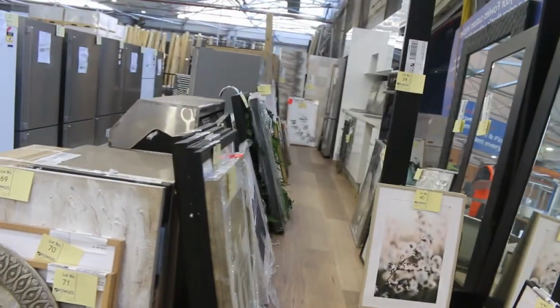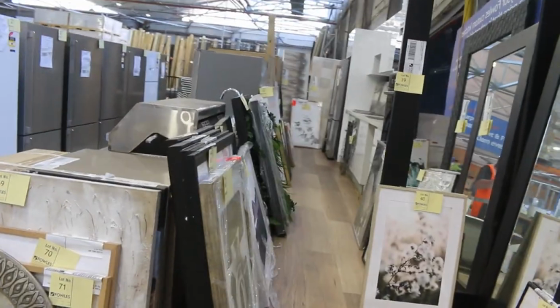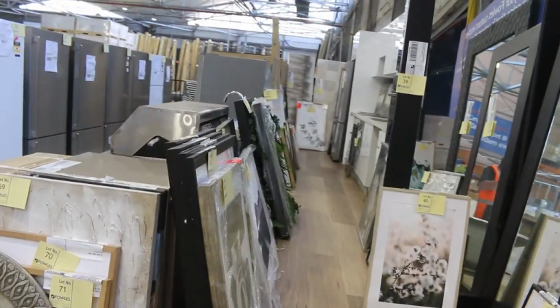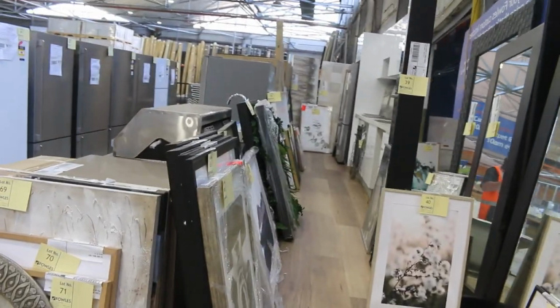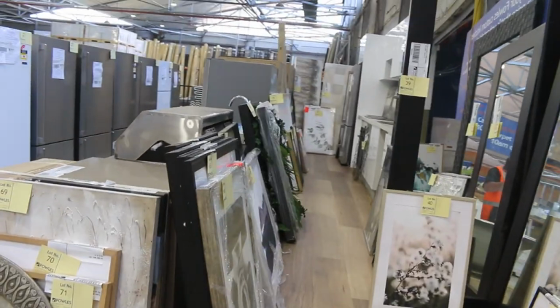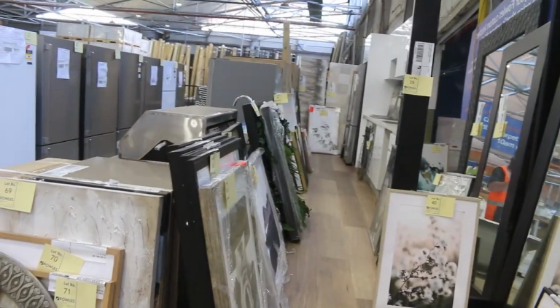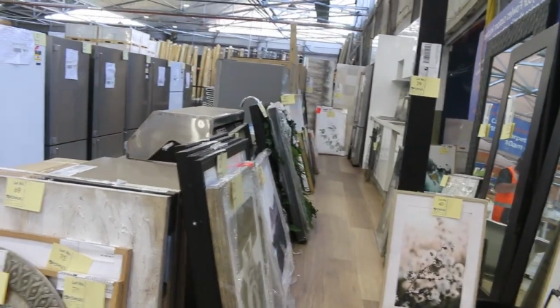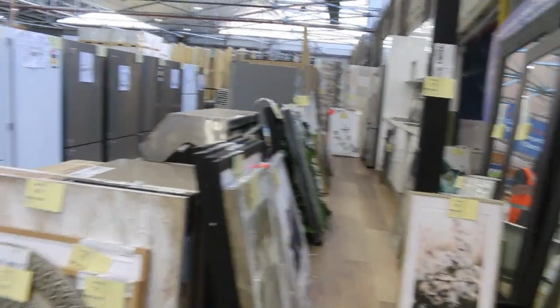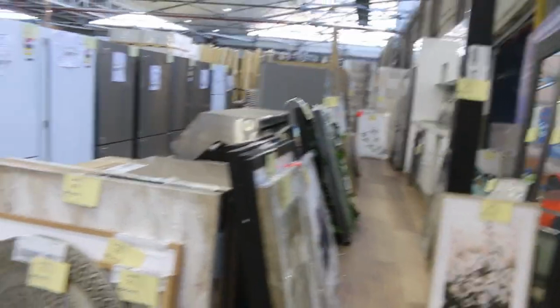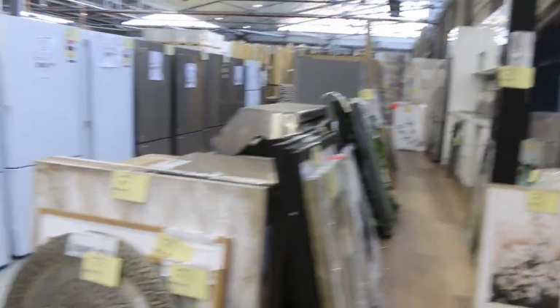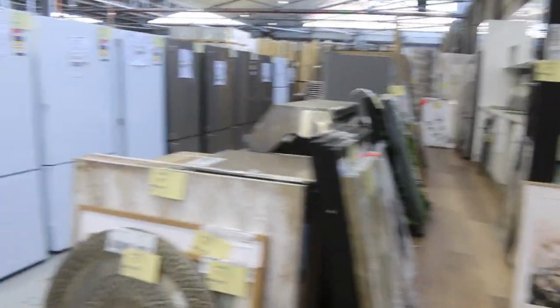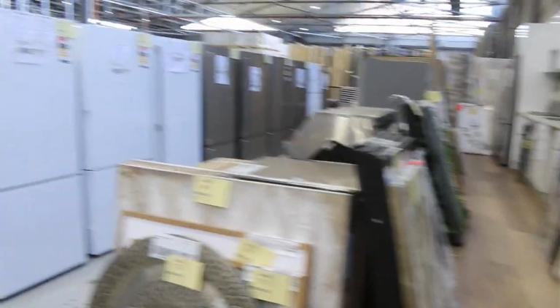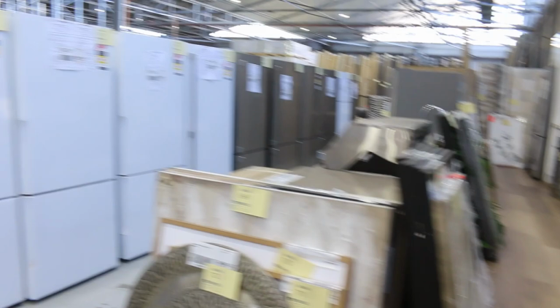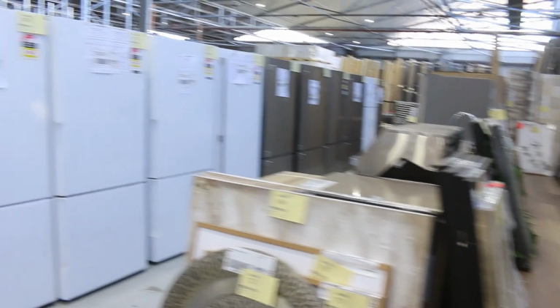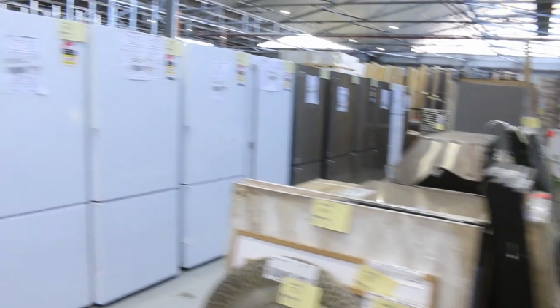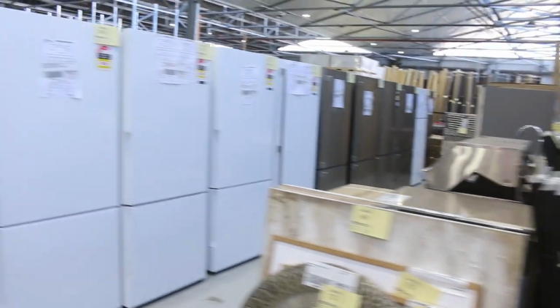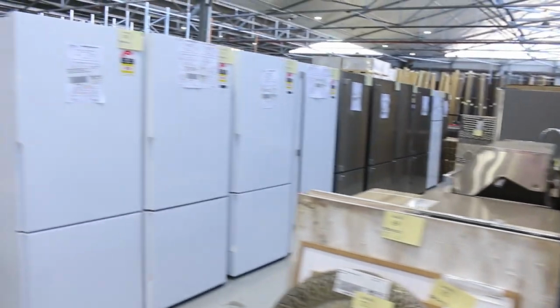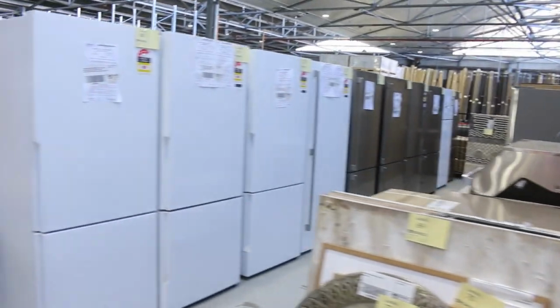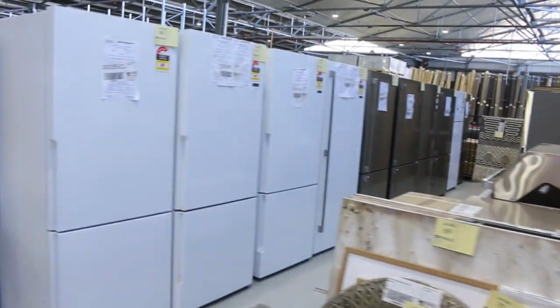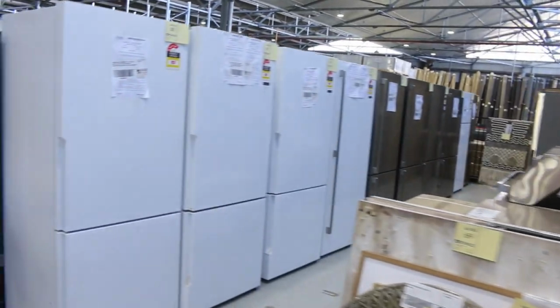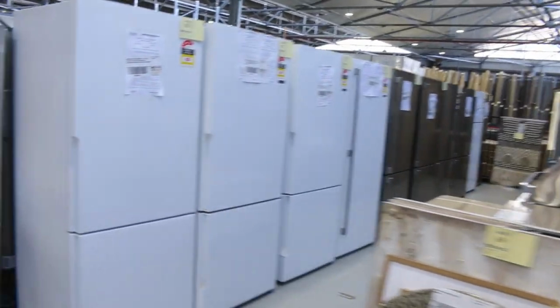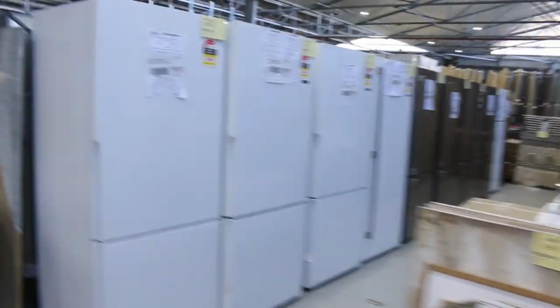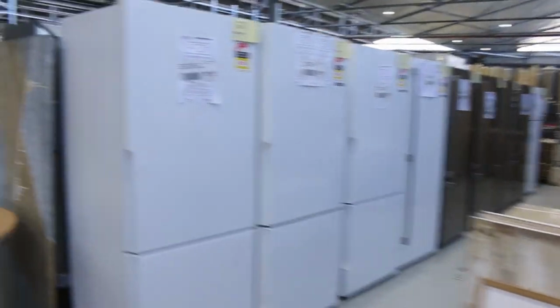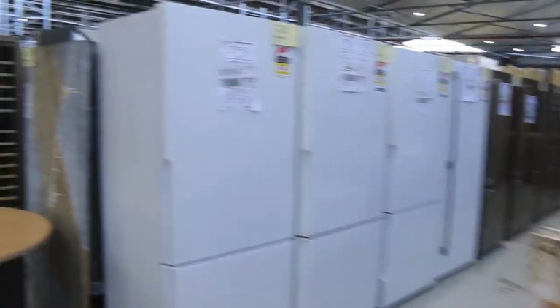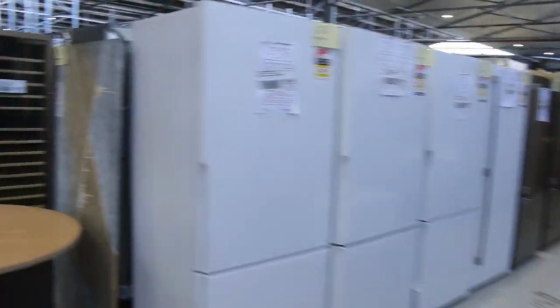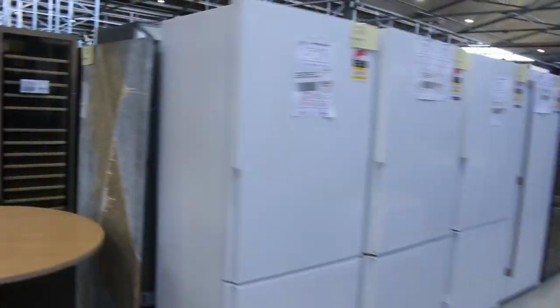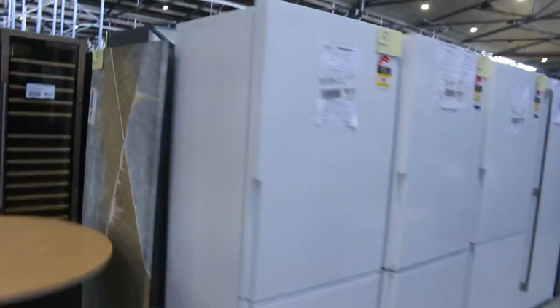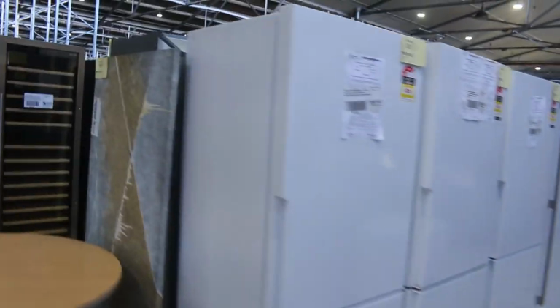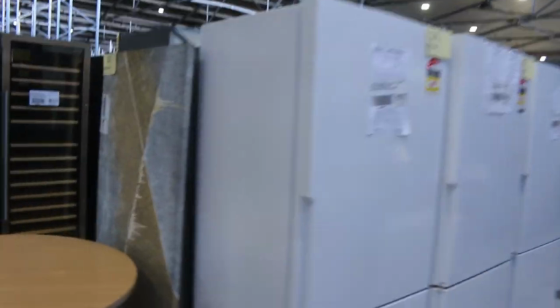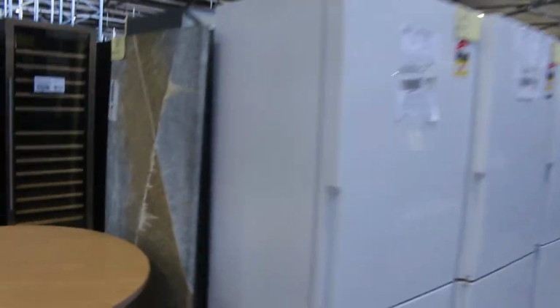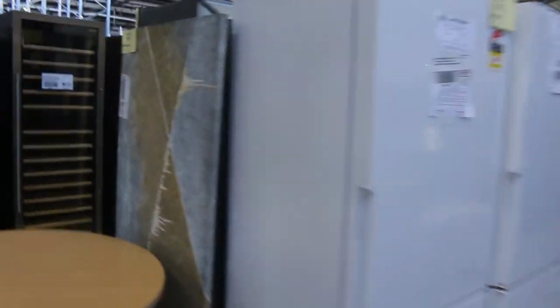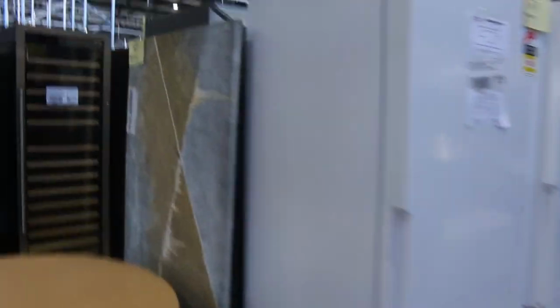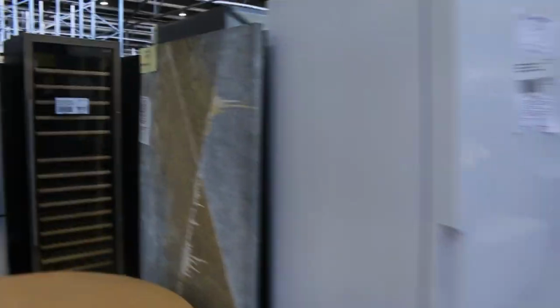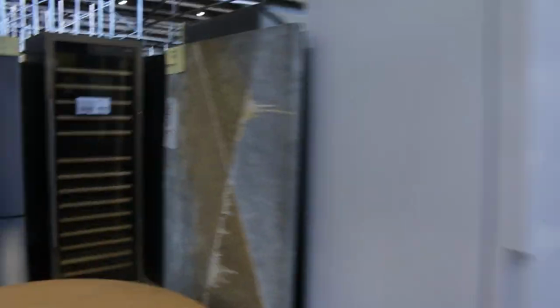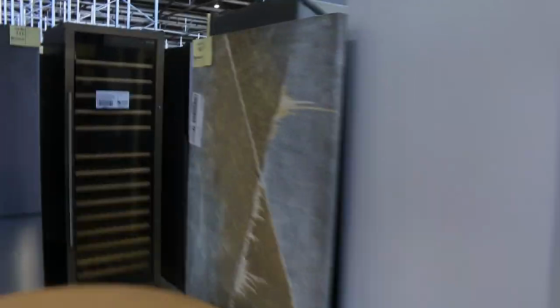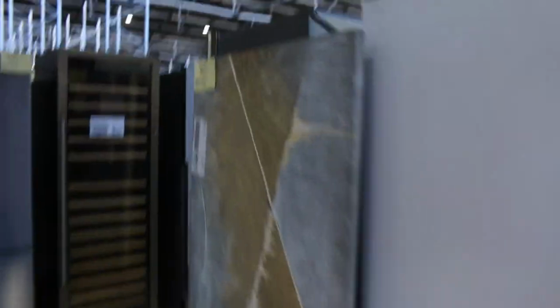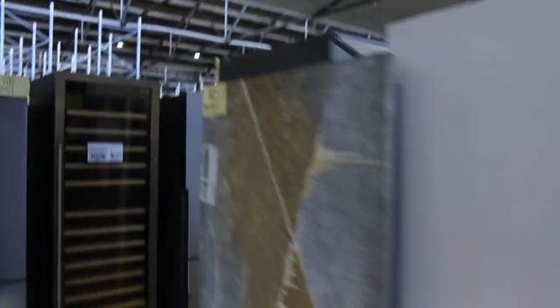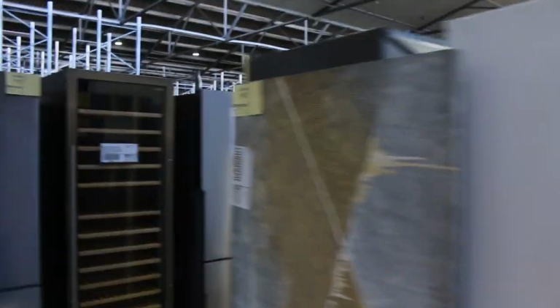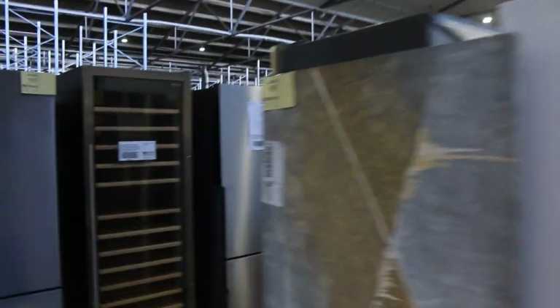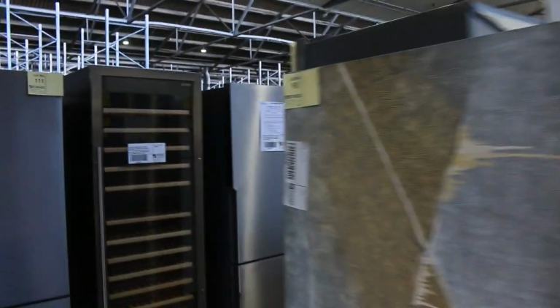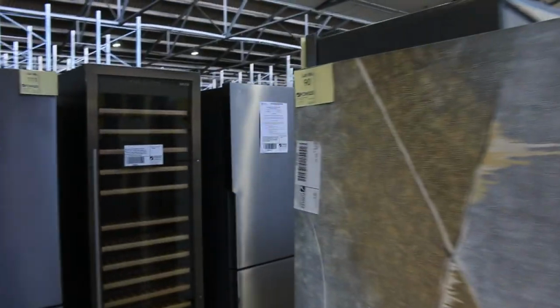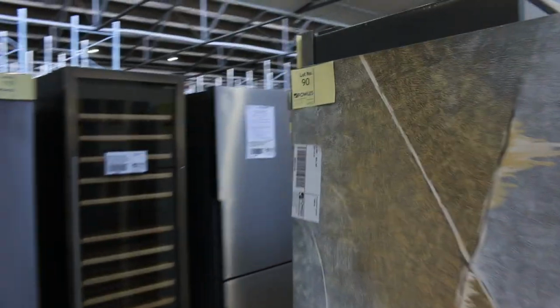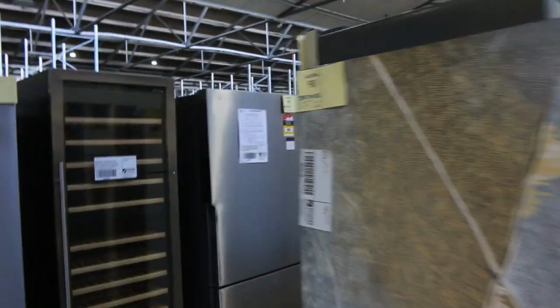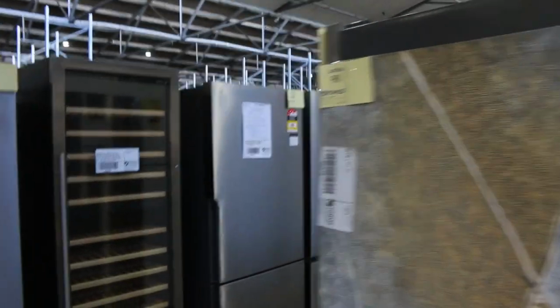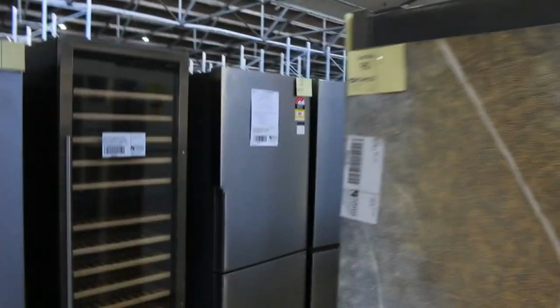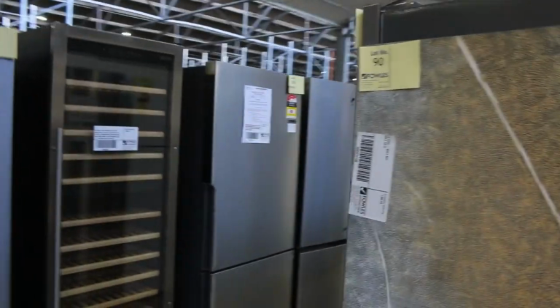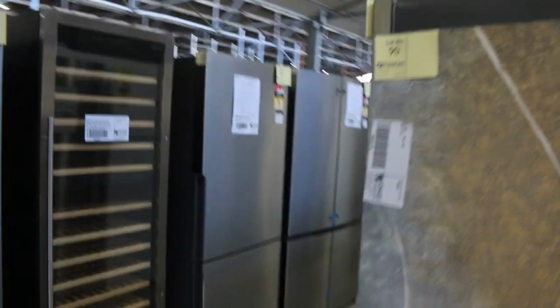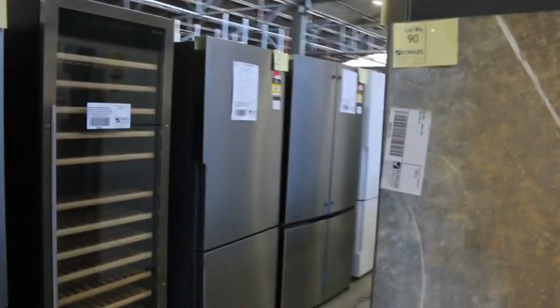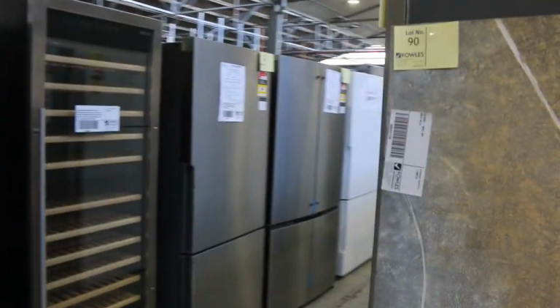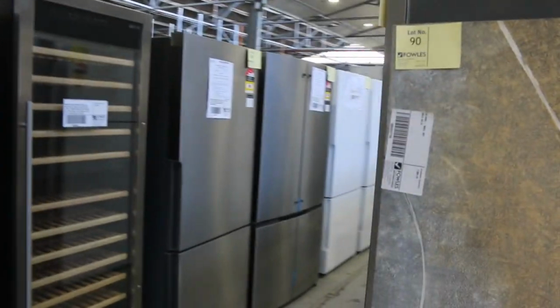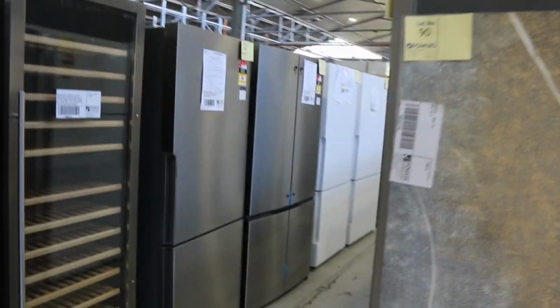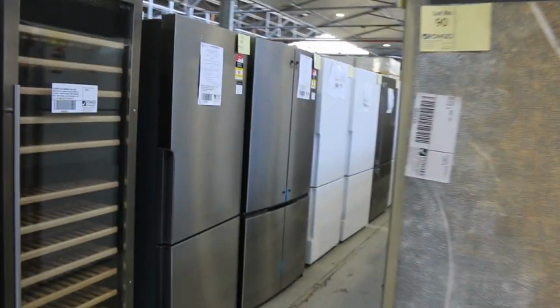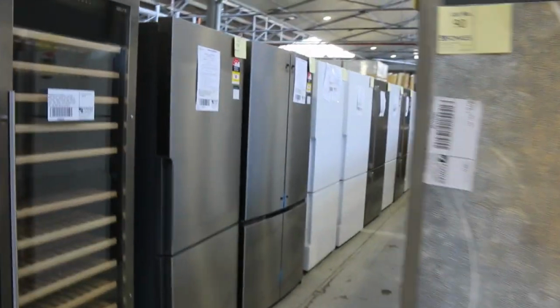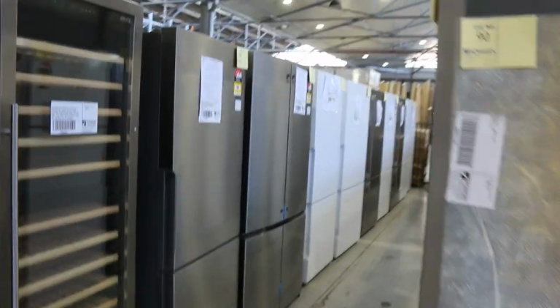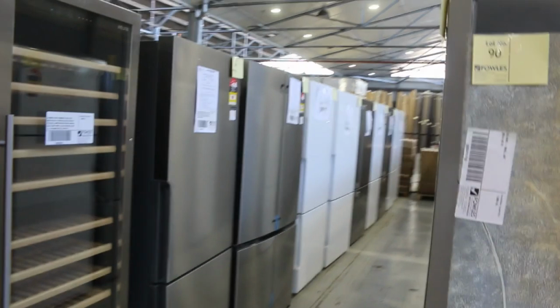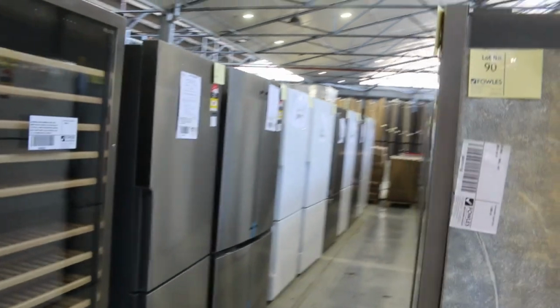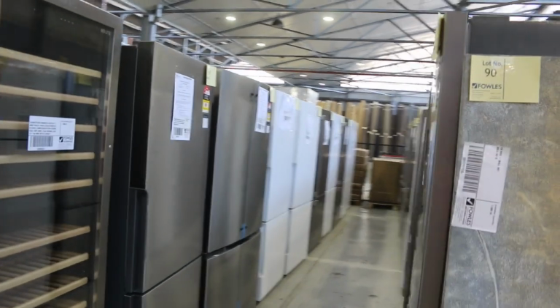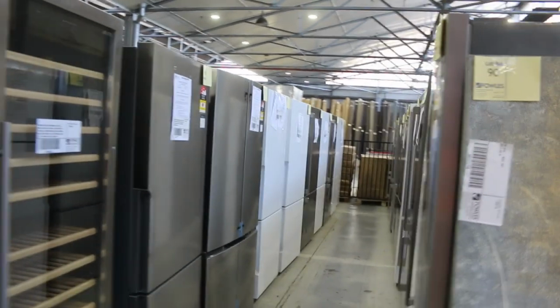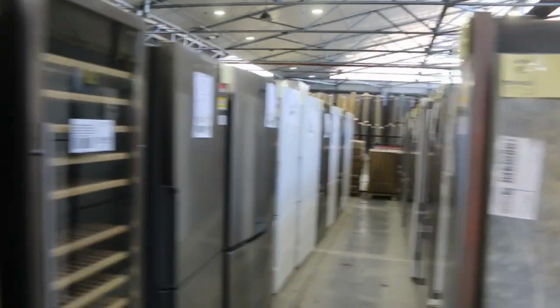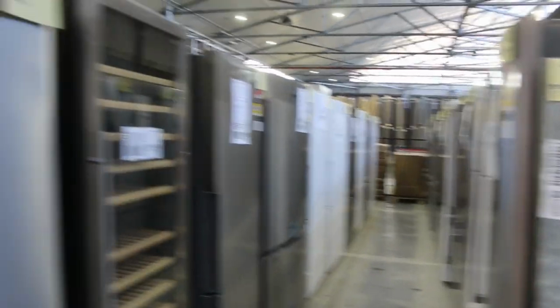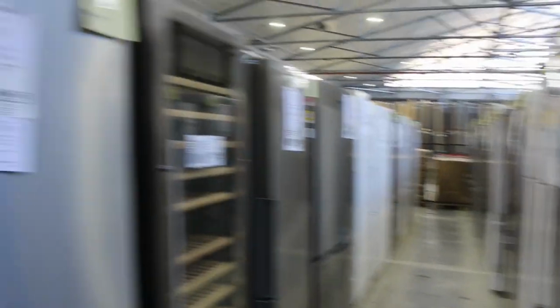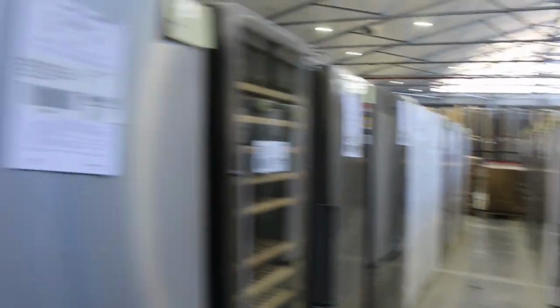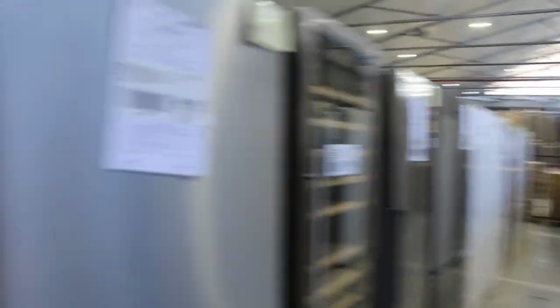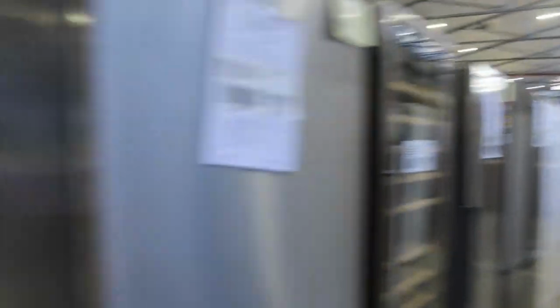Then we've got about 100 odd fridges there — Westinghouse, Kelvinator, Electrolux — most with 12-month warranty, some with two years warranty.